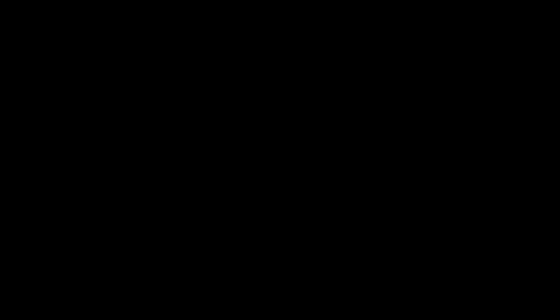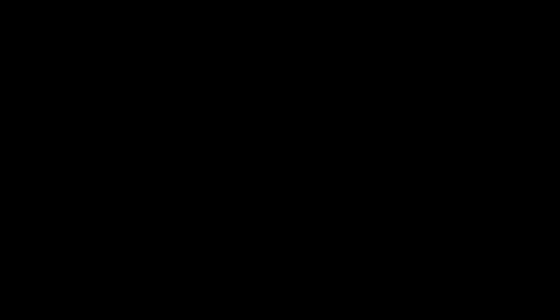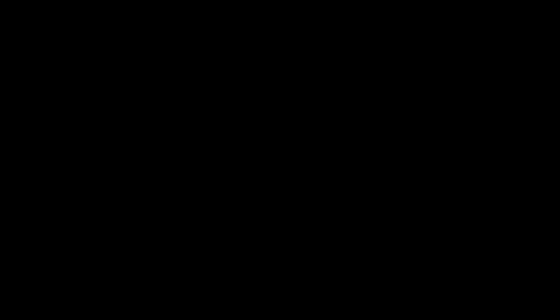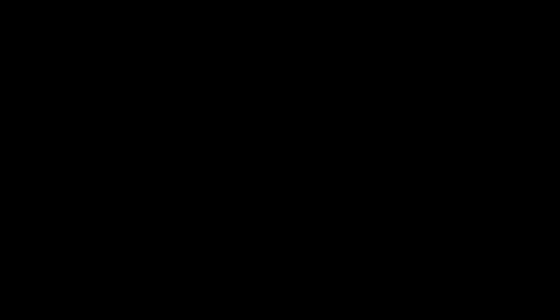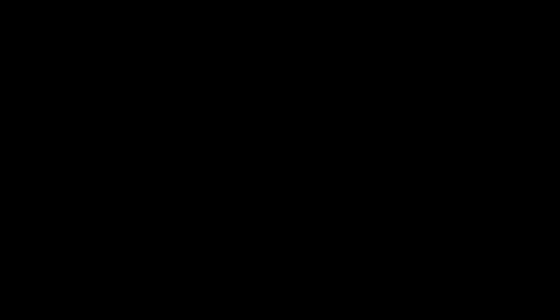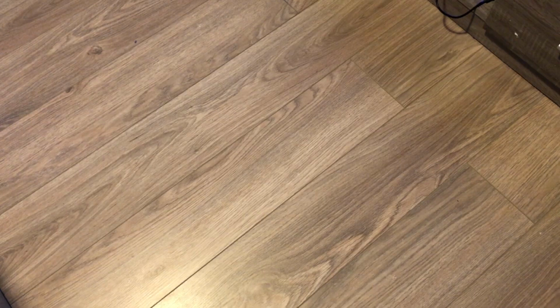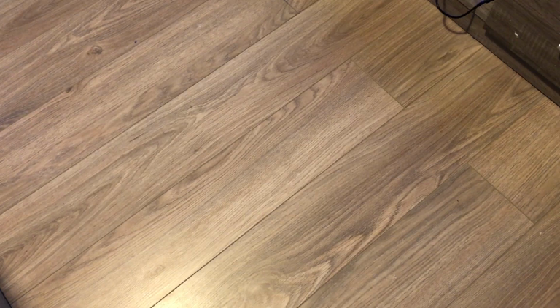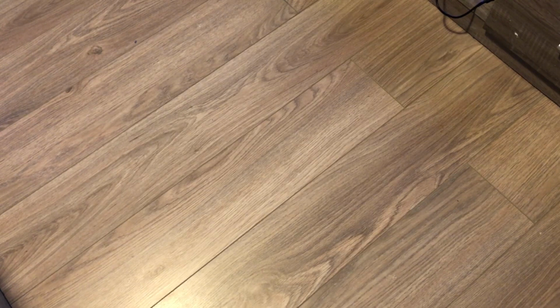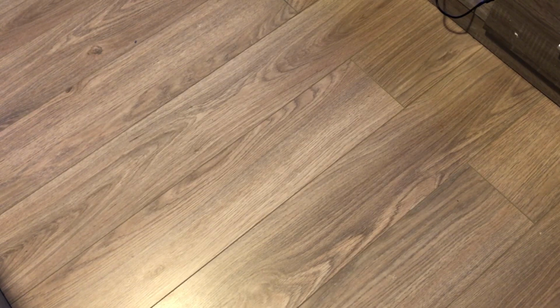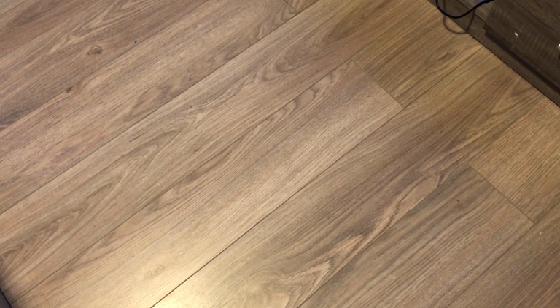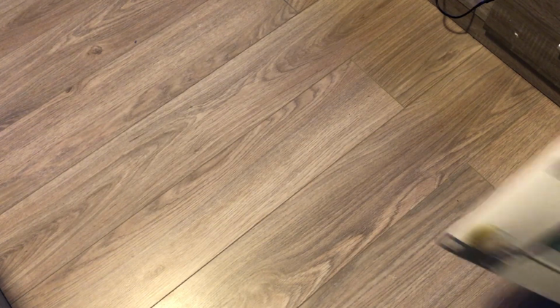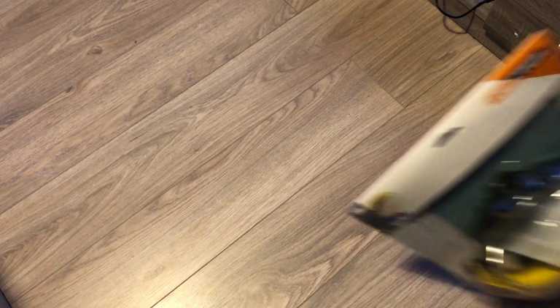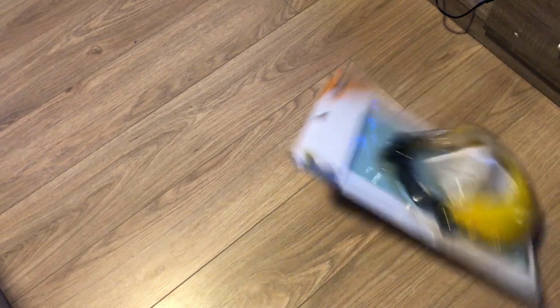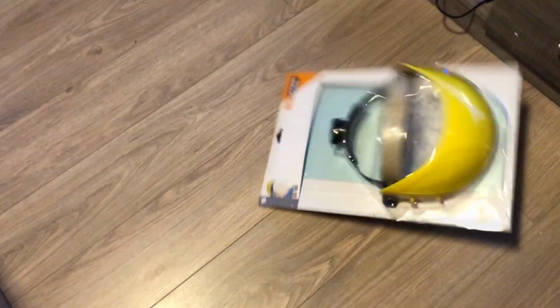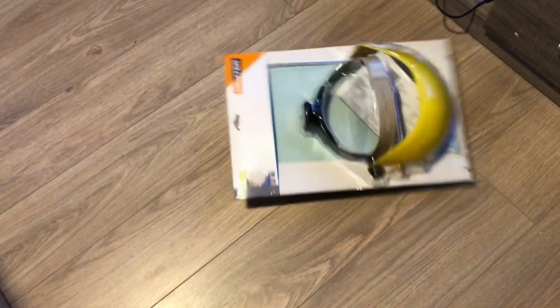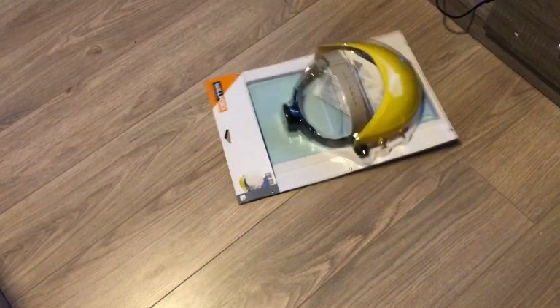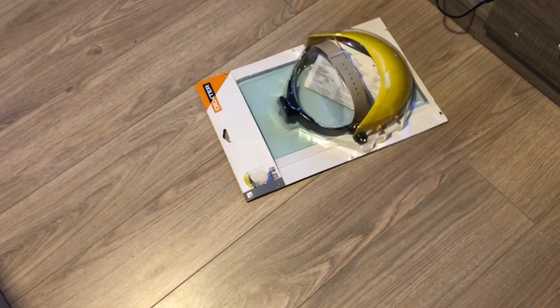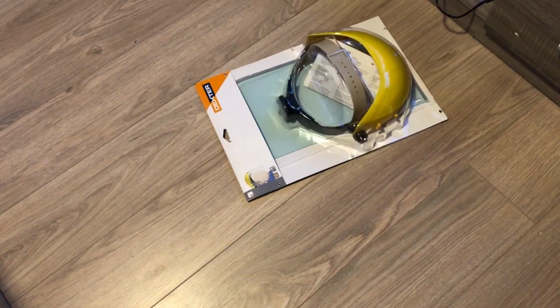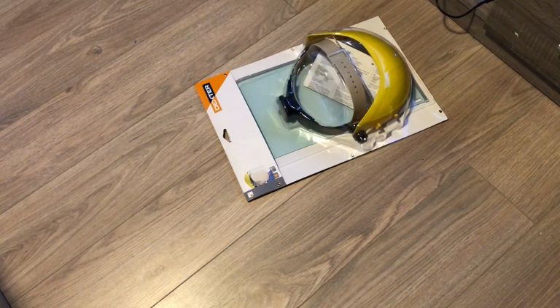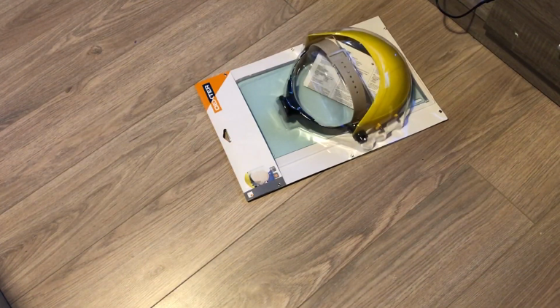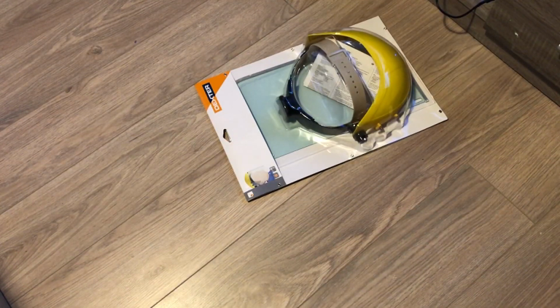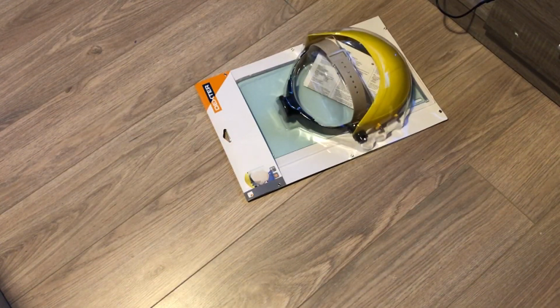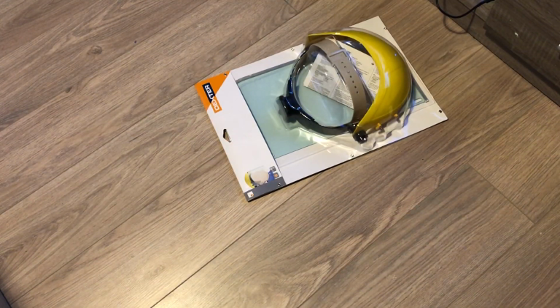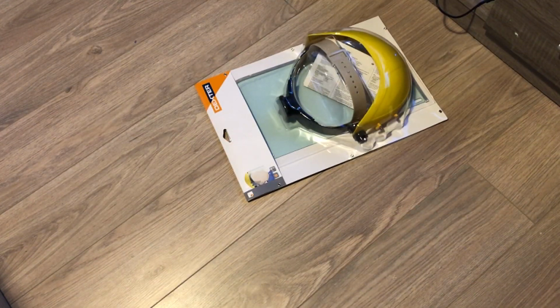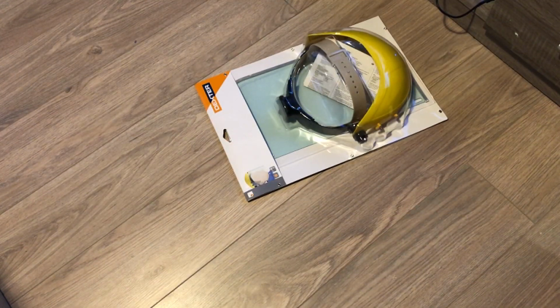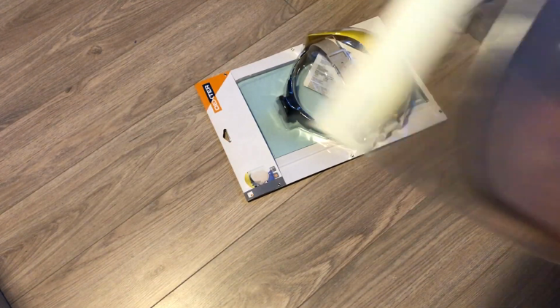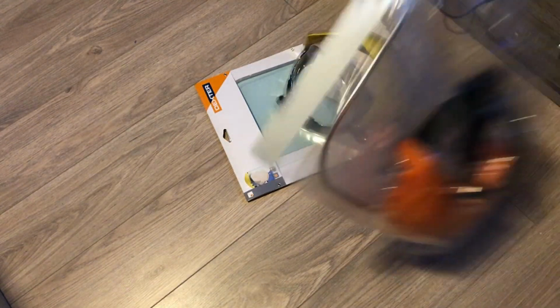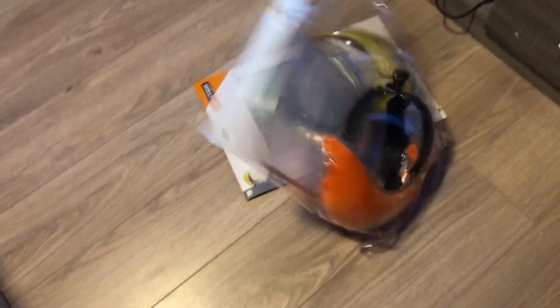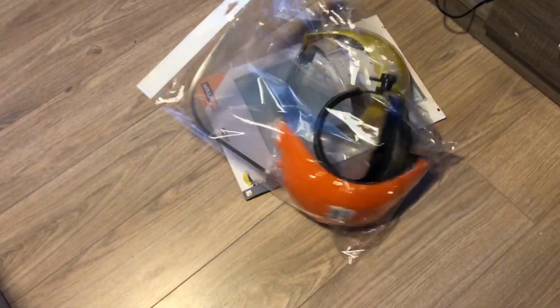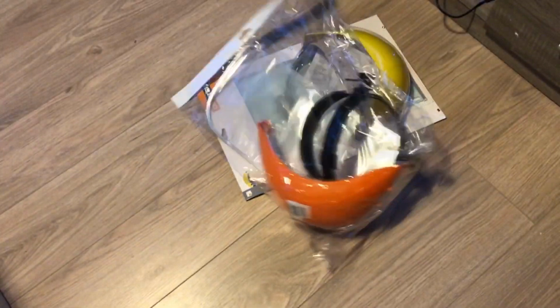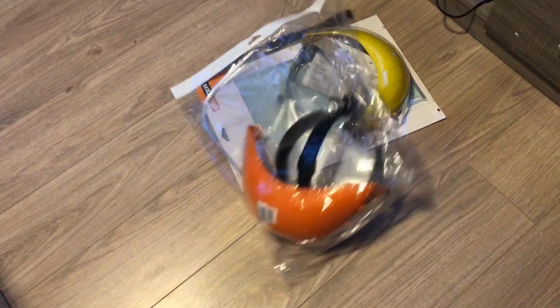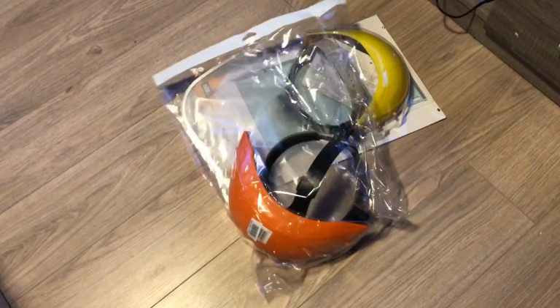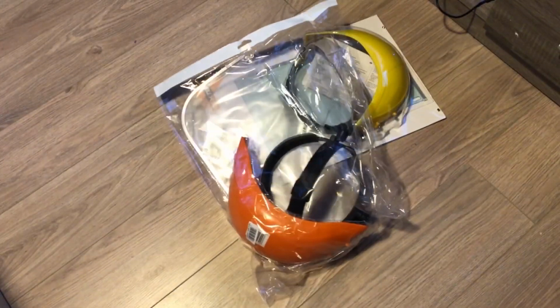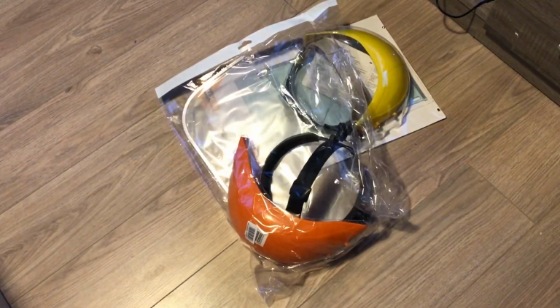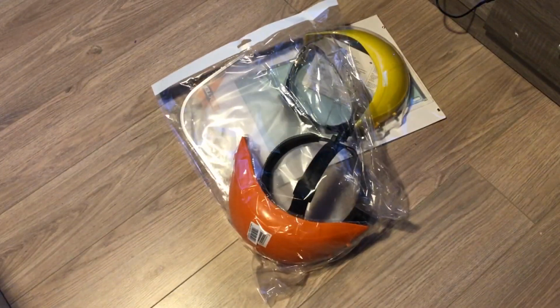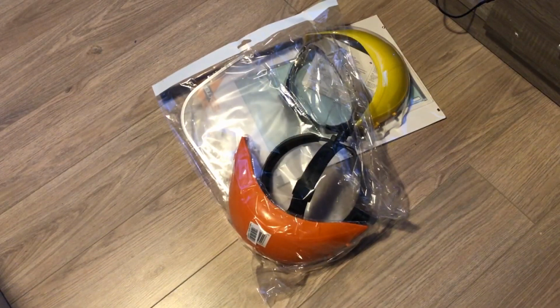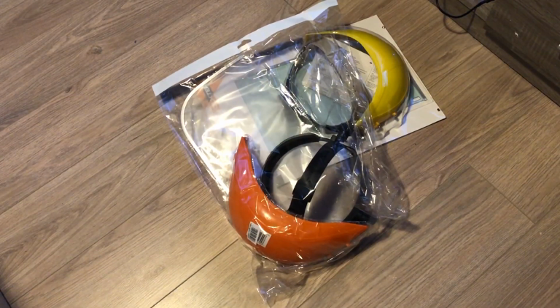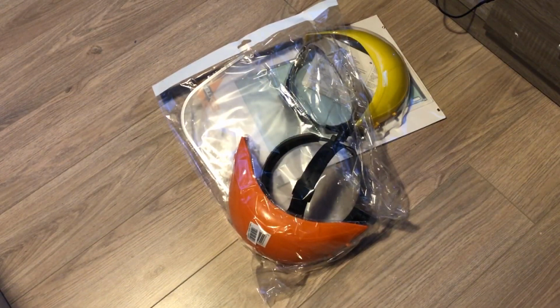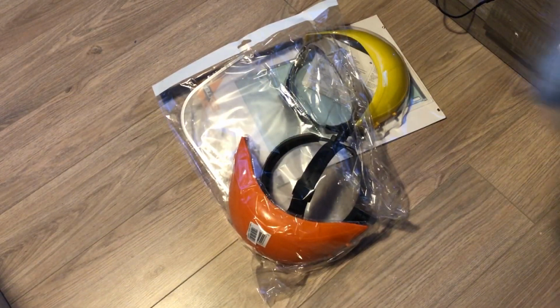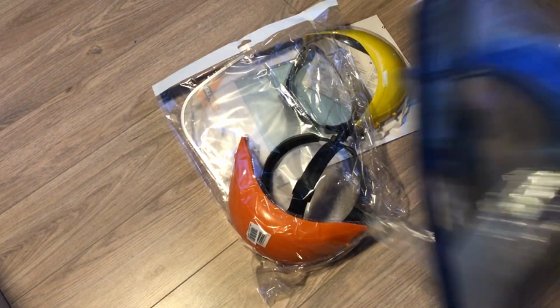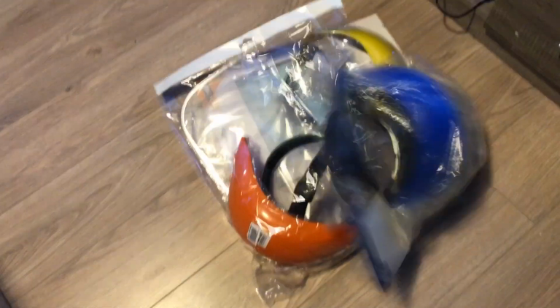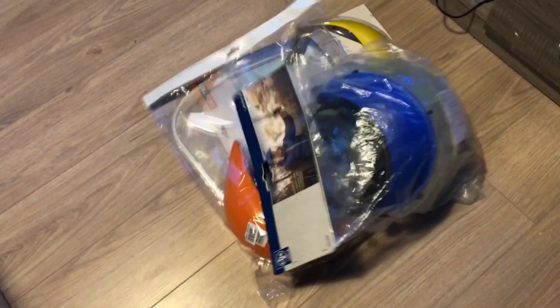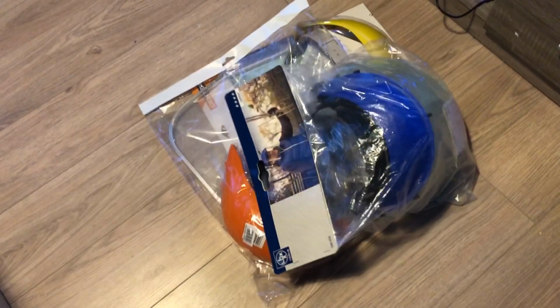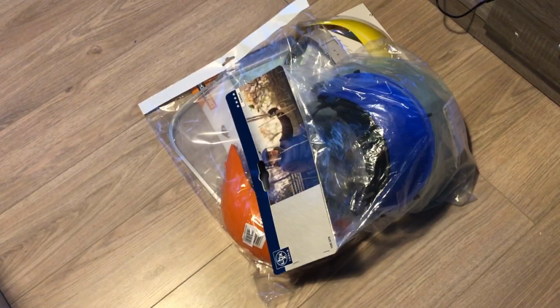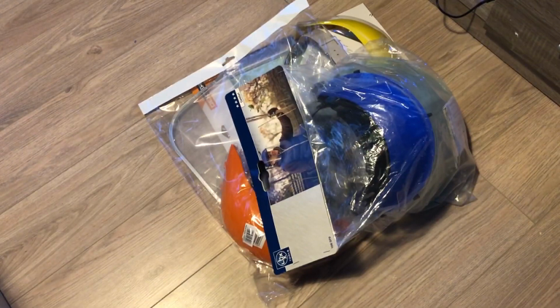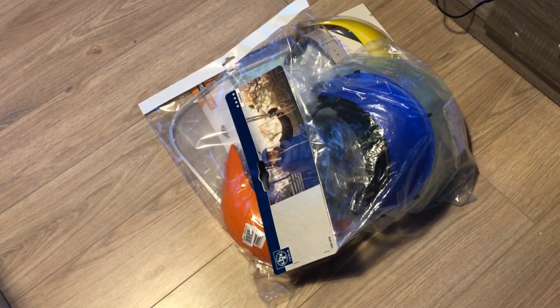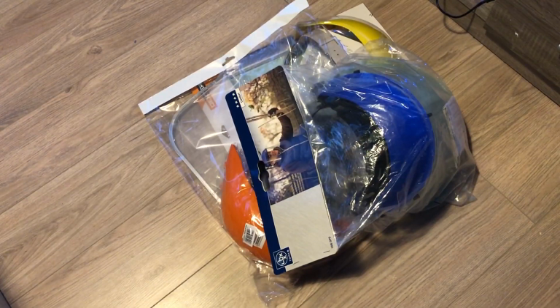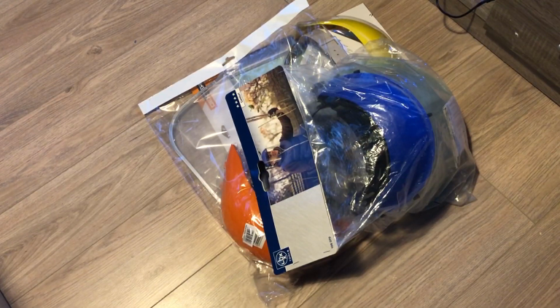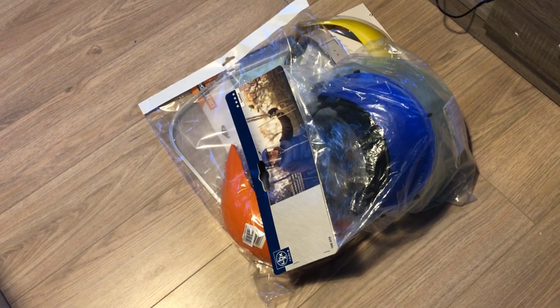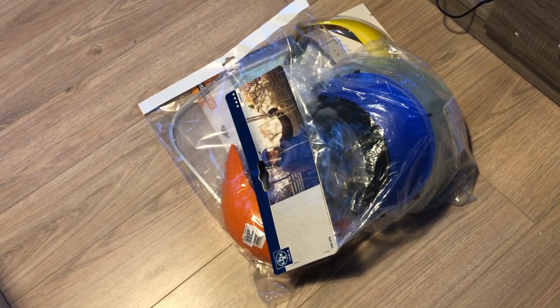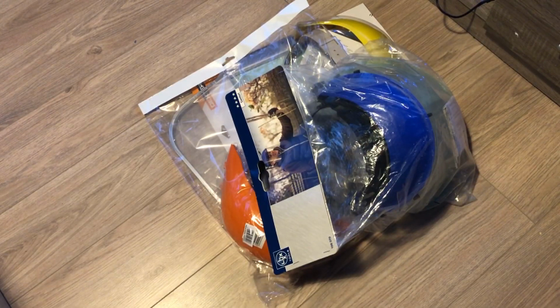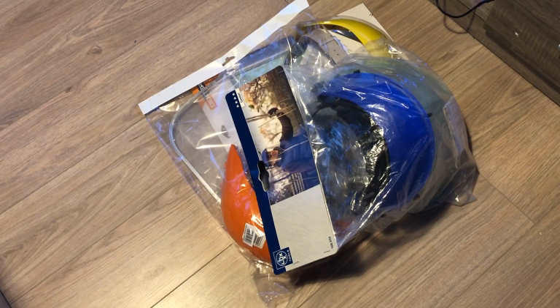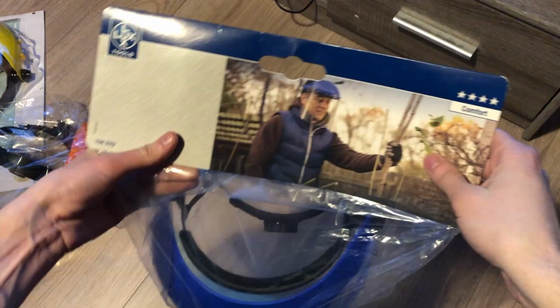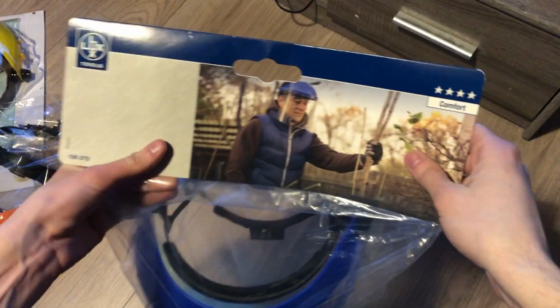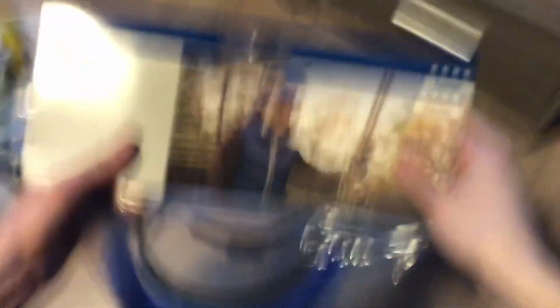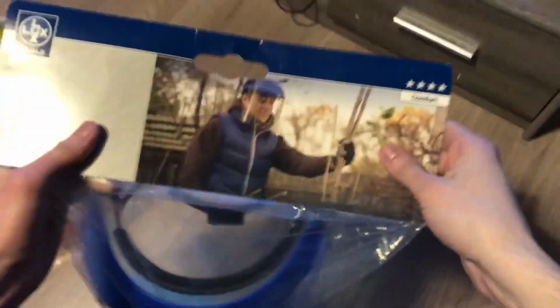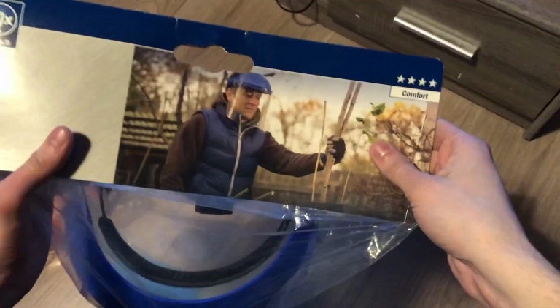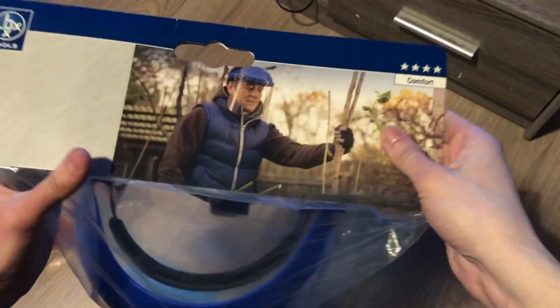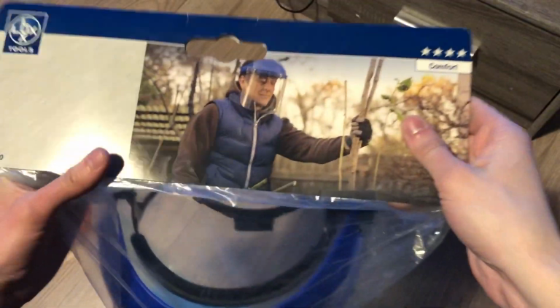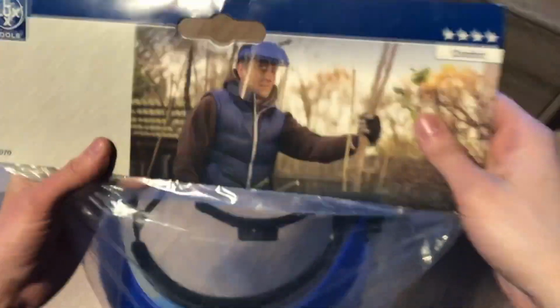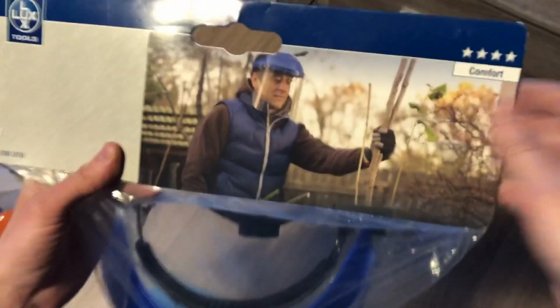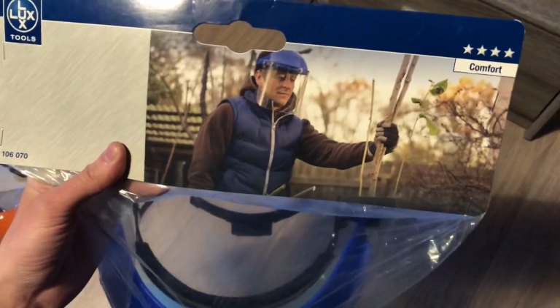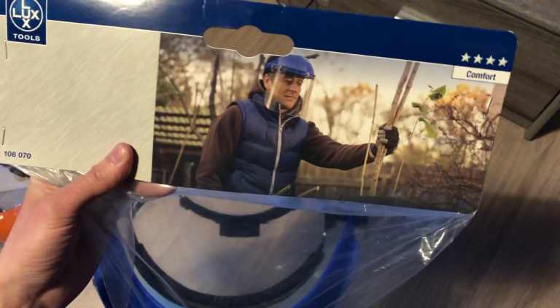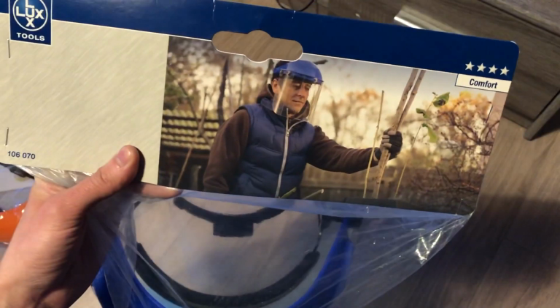Hello everyone. I've bought some cheap headgears to use them with my DIY VR projects. Today I will make a quick review for each of them.